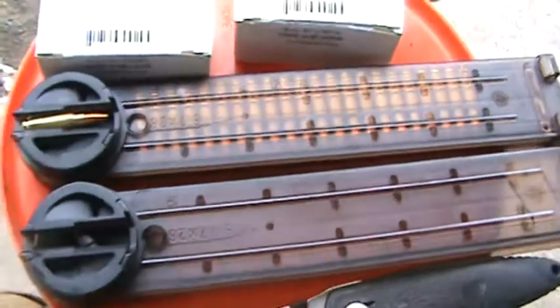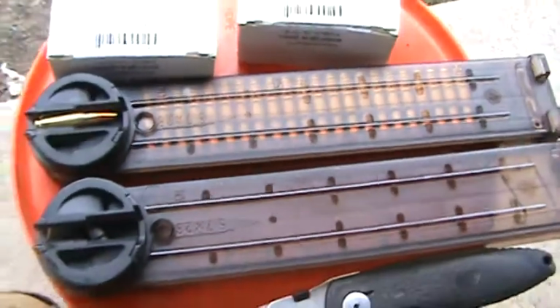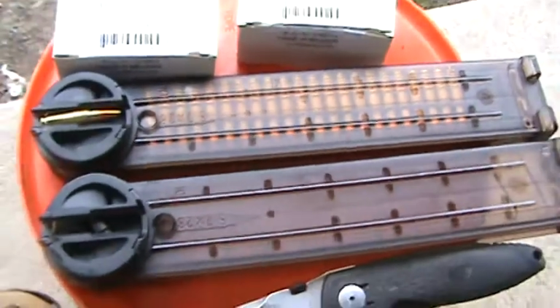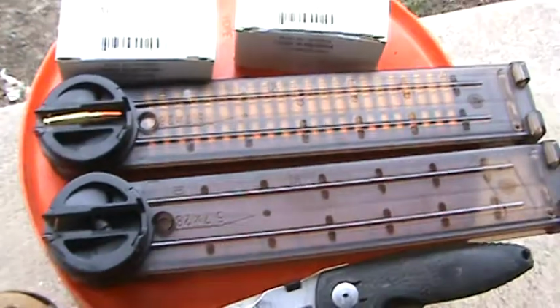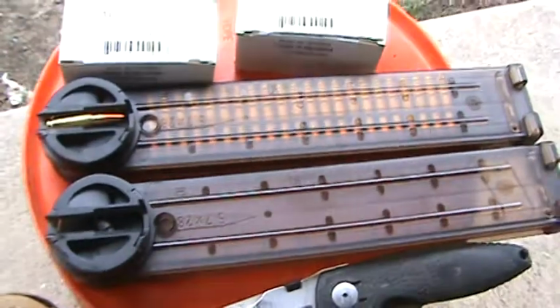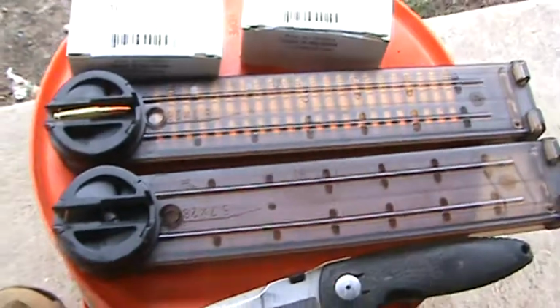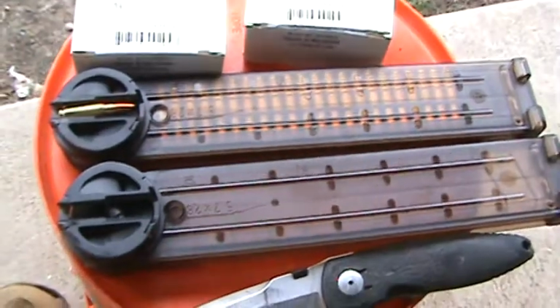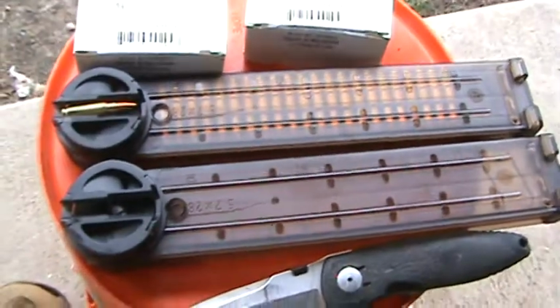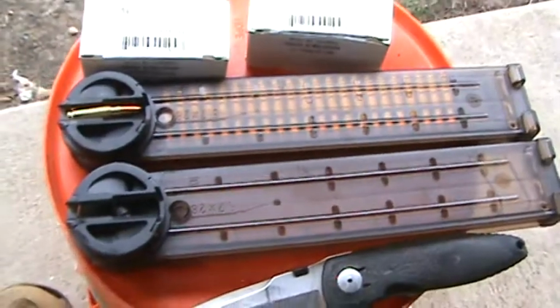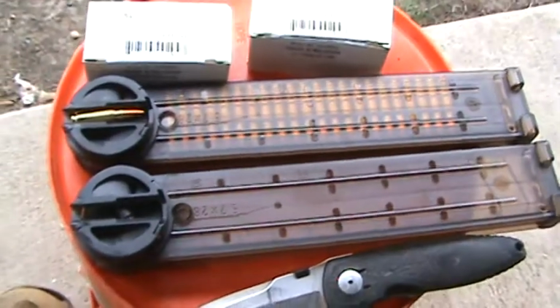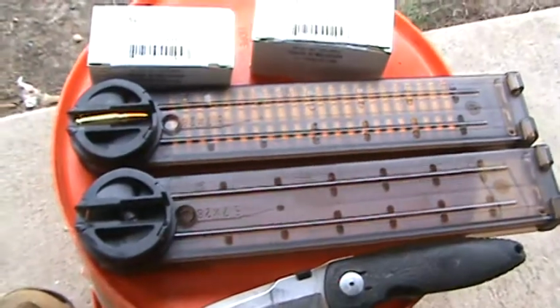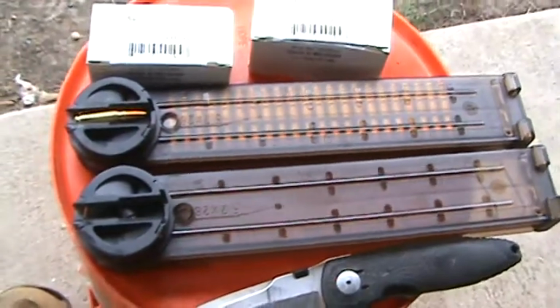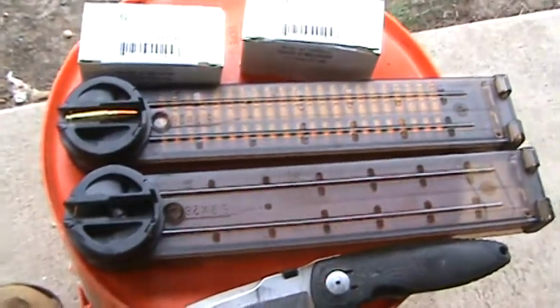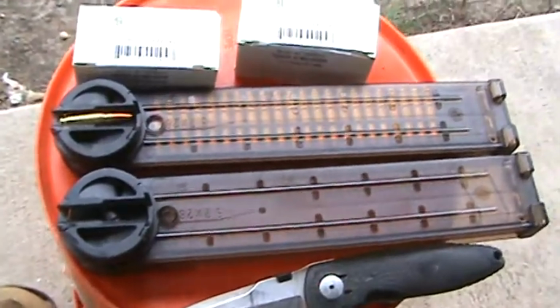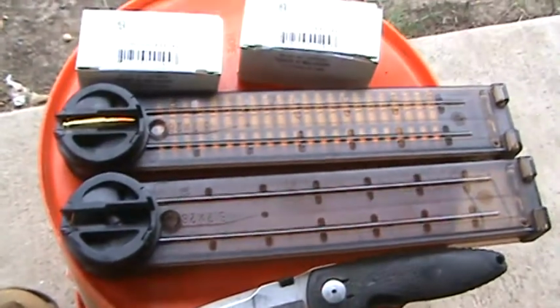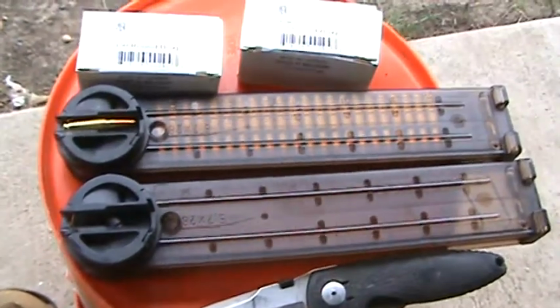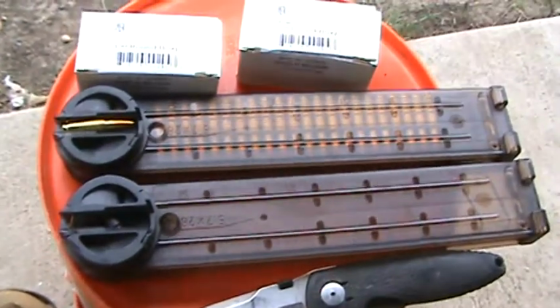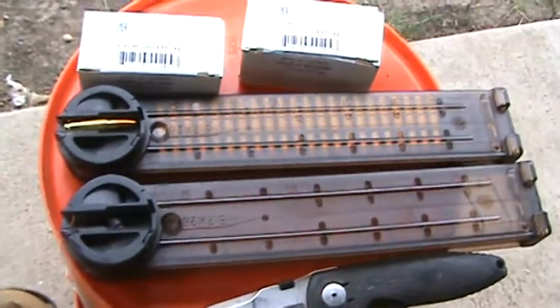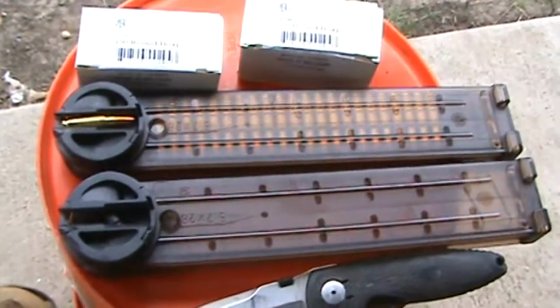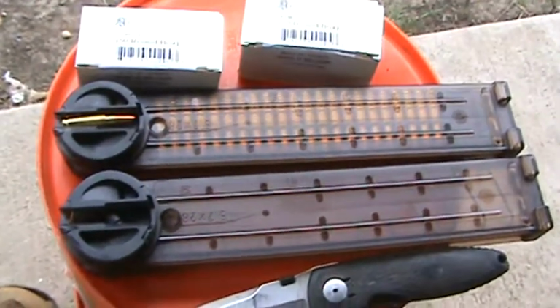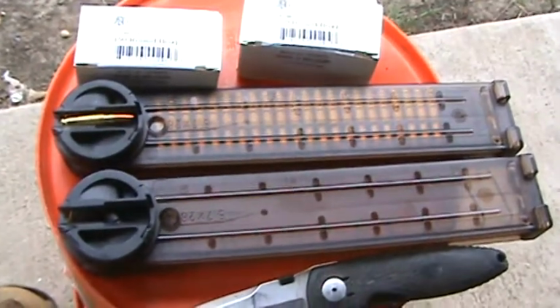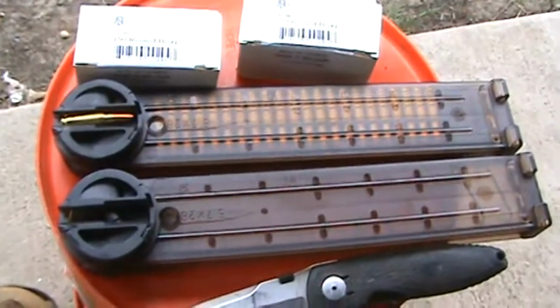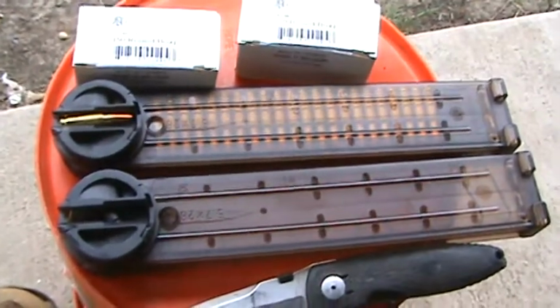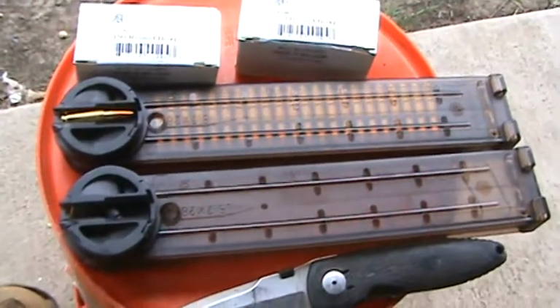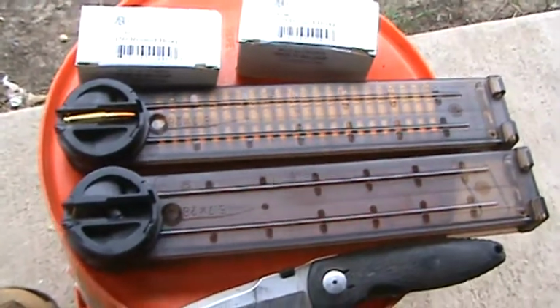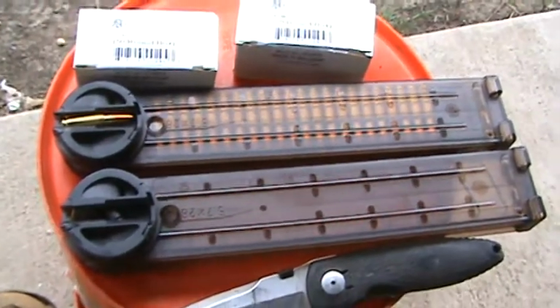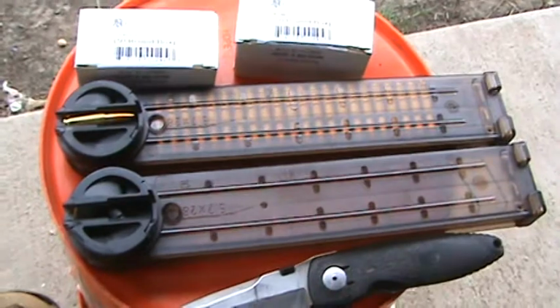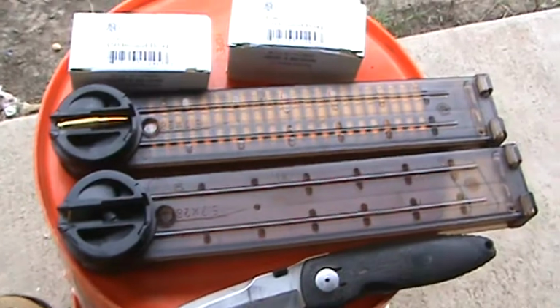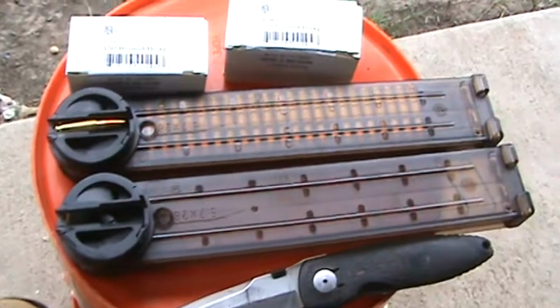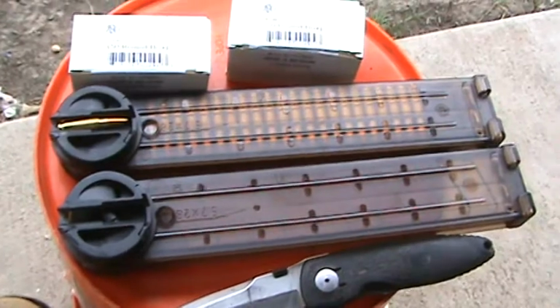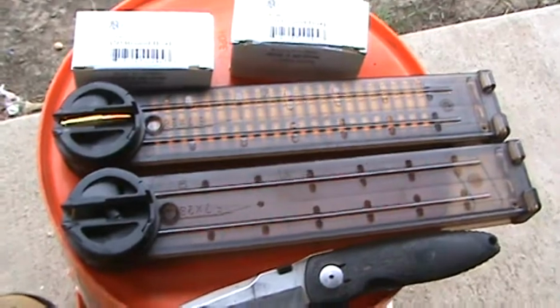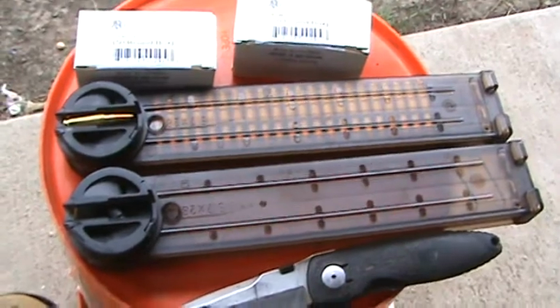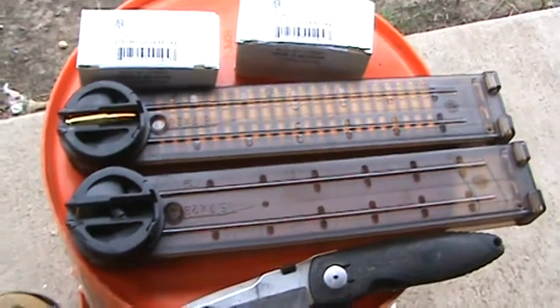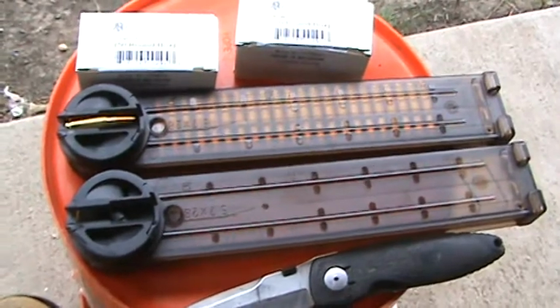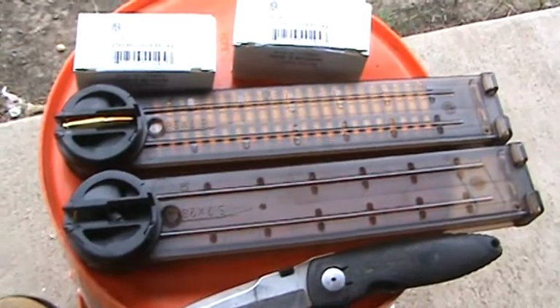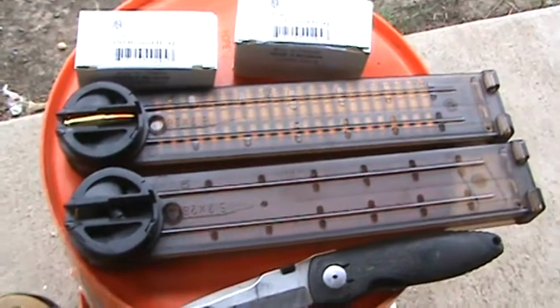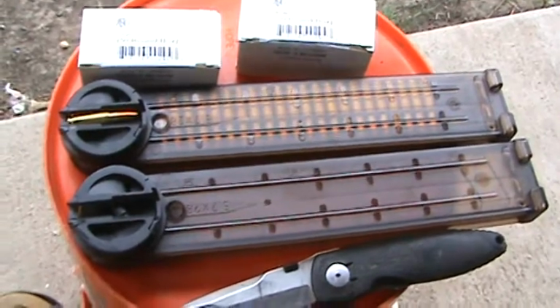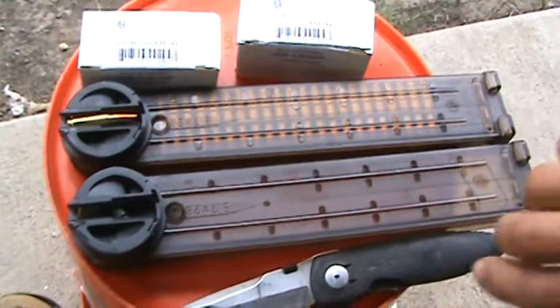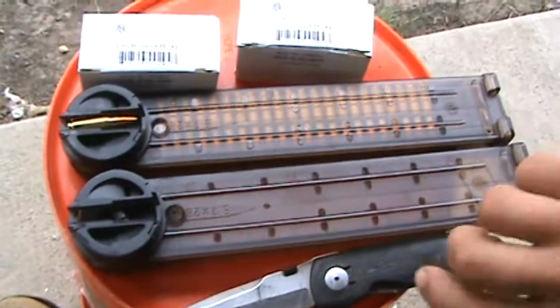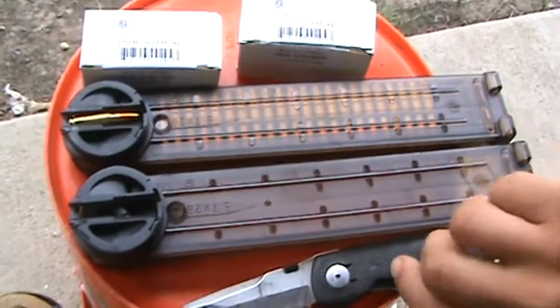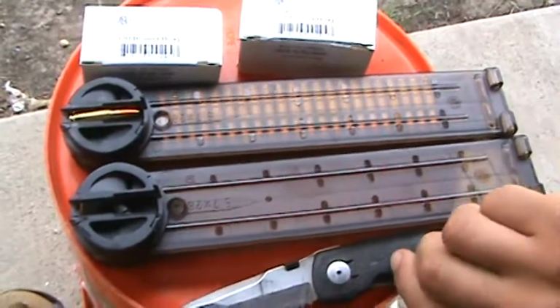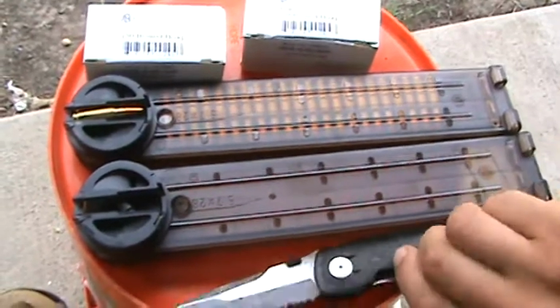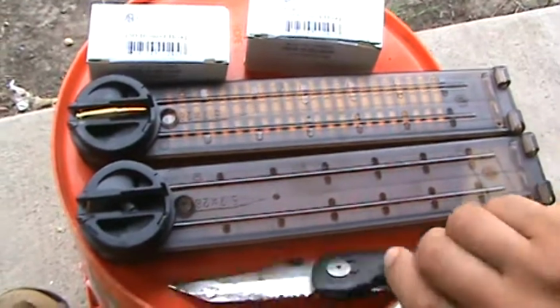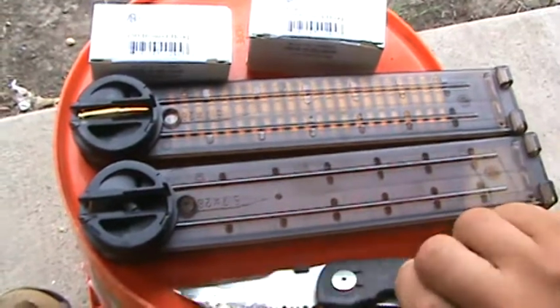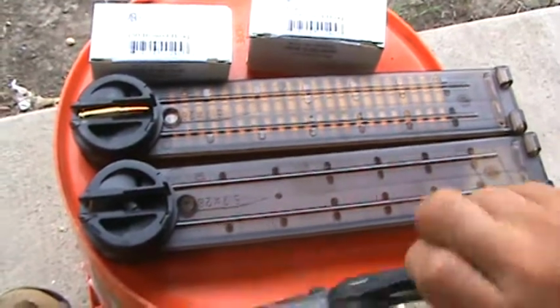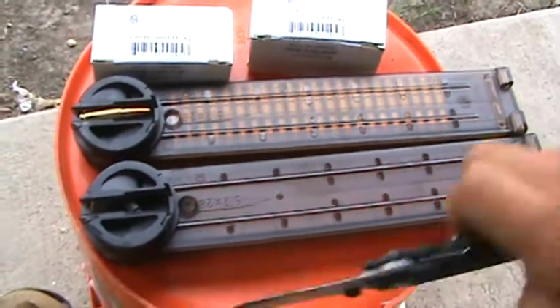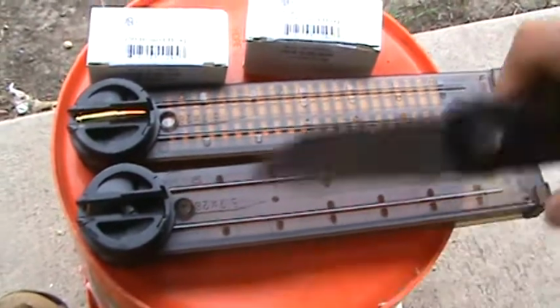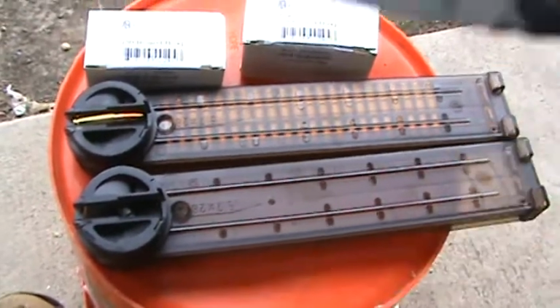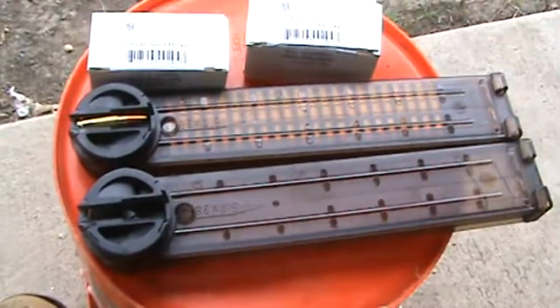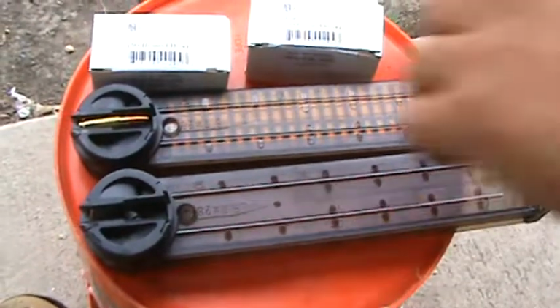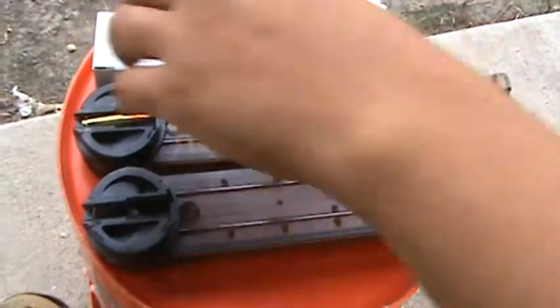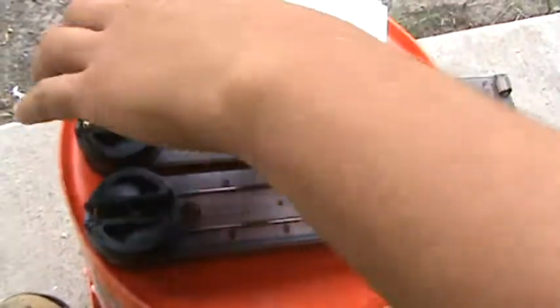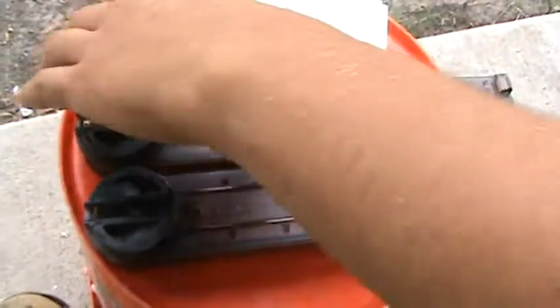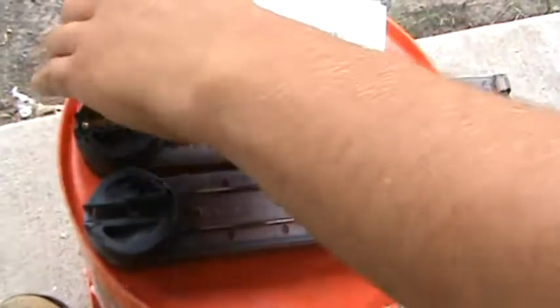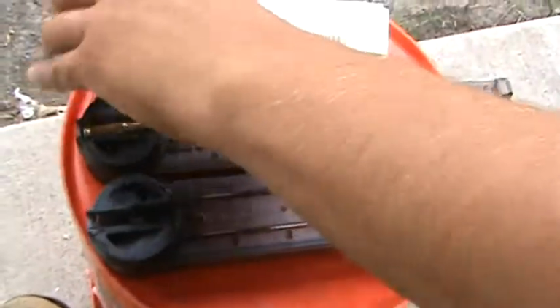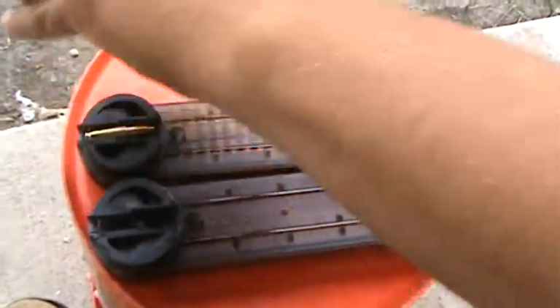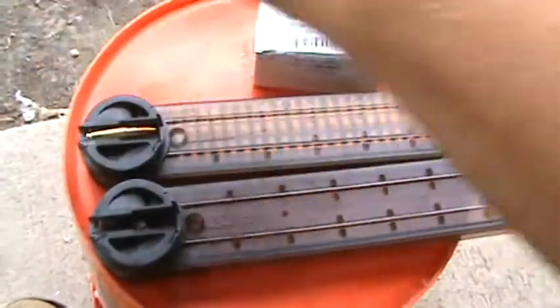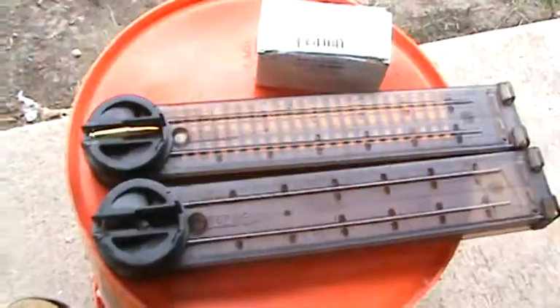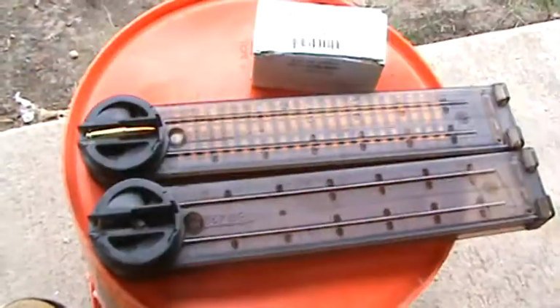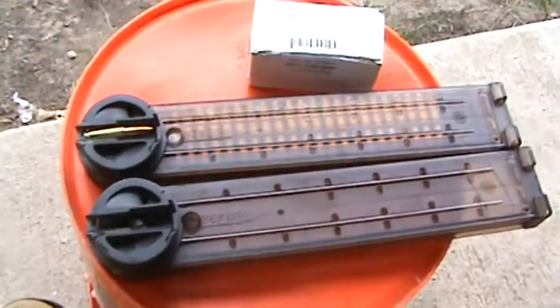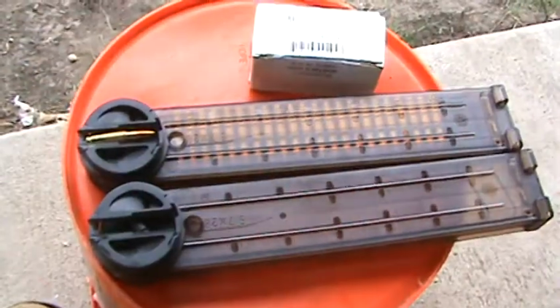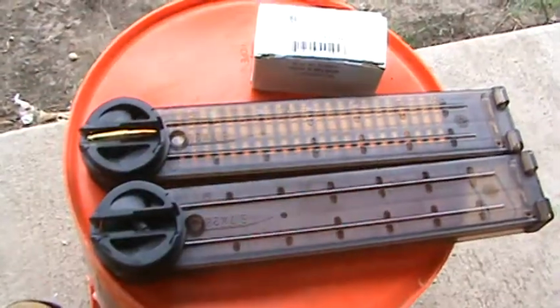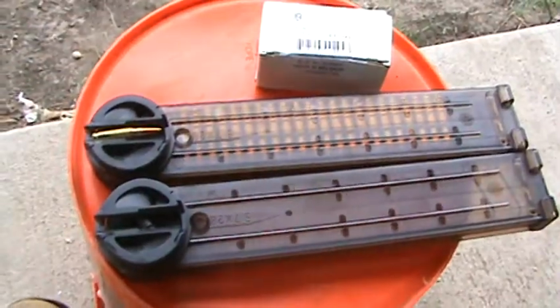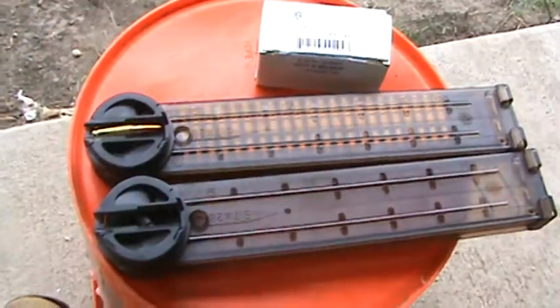Two P90 magazines. I'm going to go ahead and load the empty one. The other one's open.